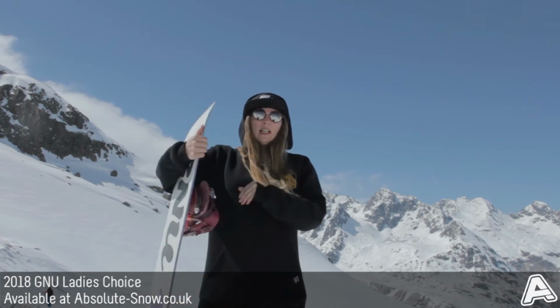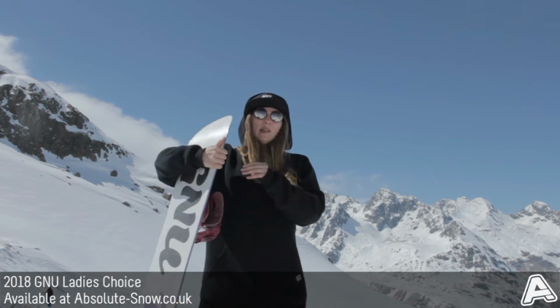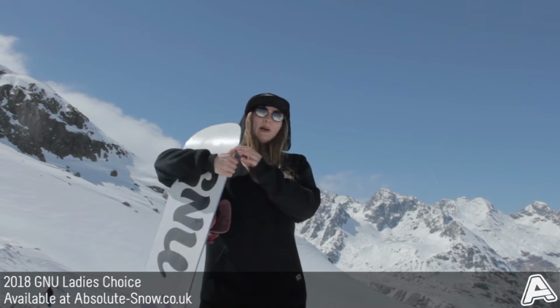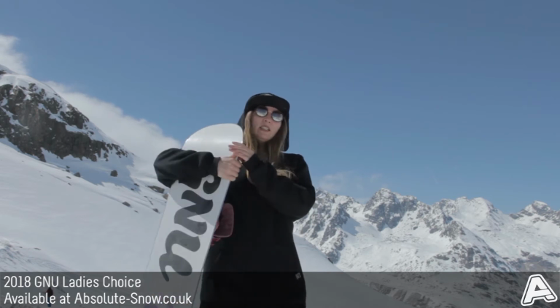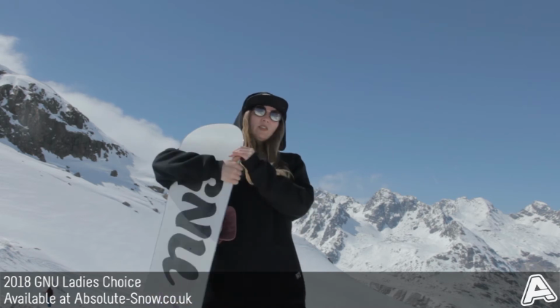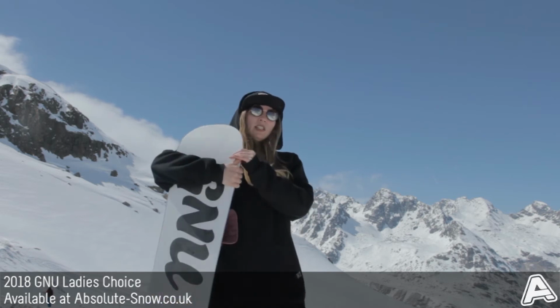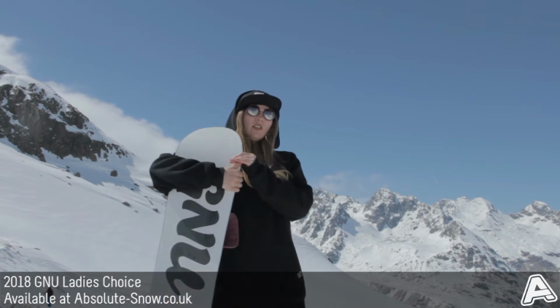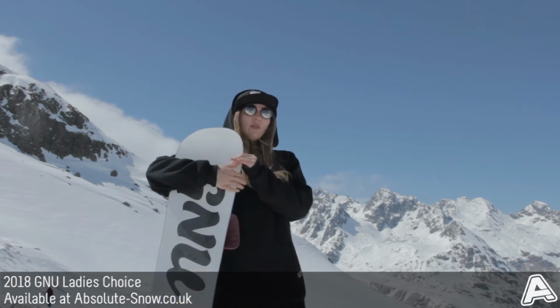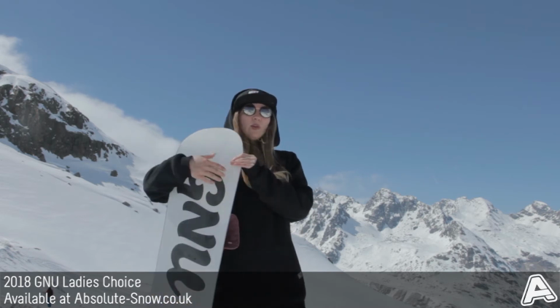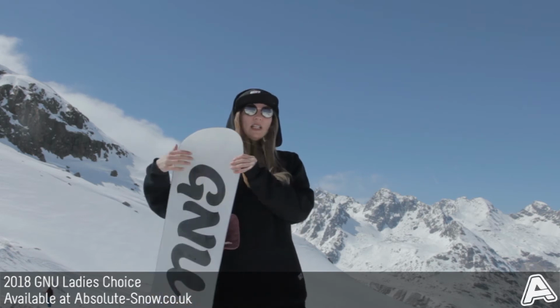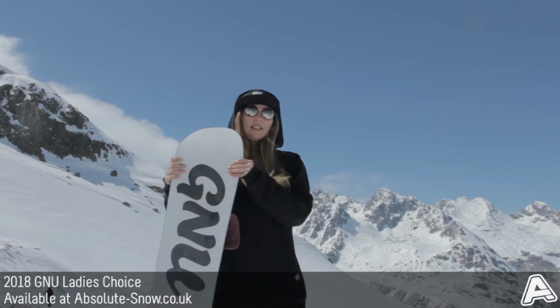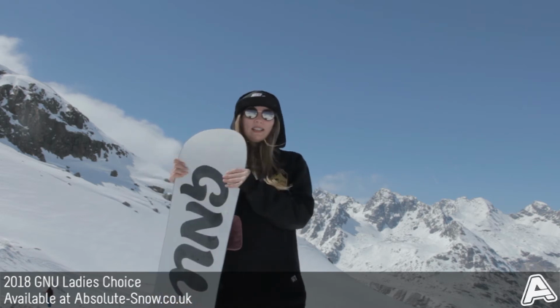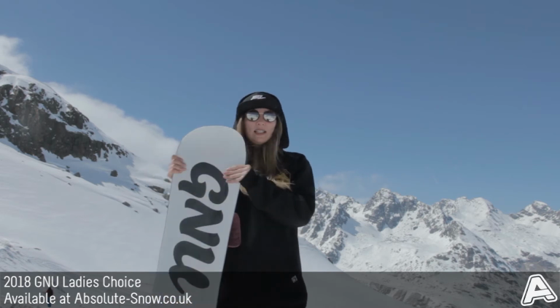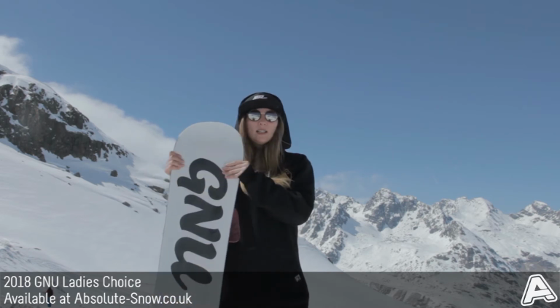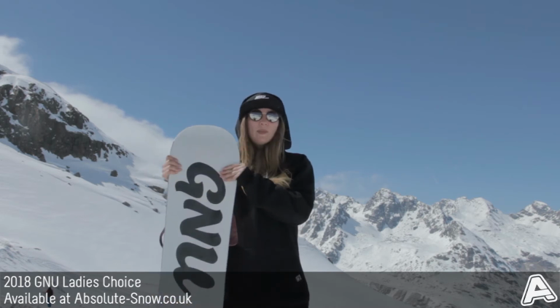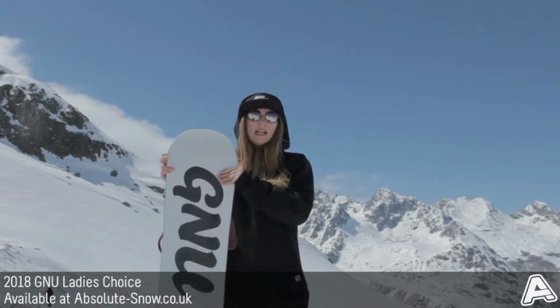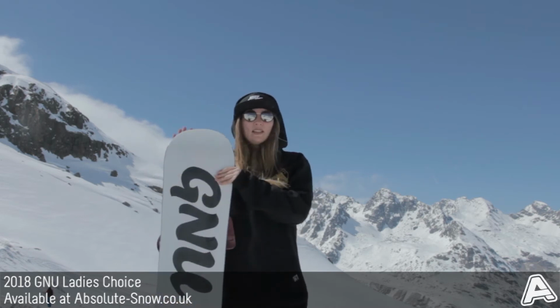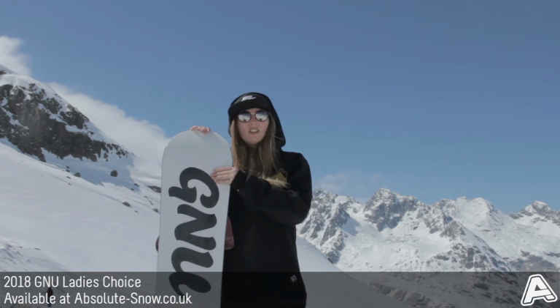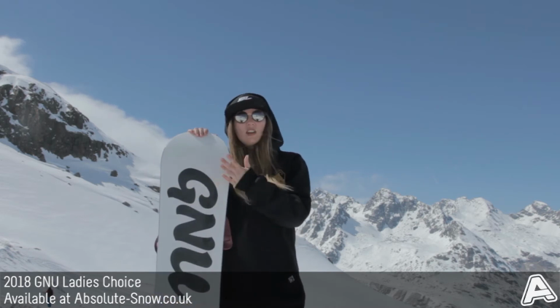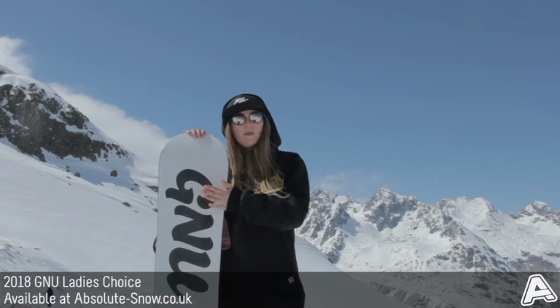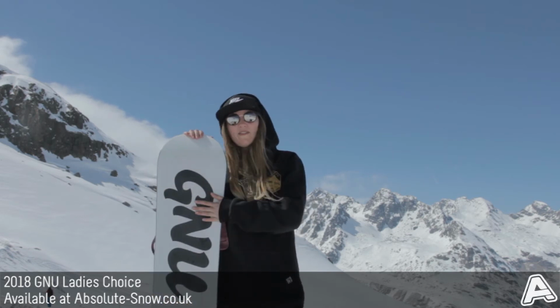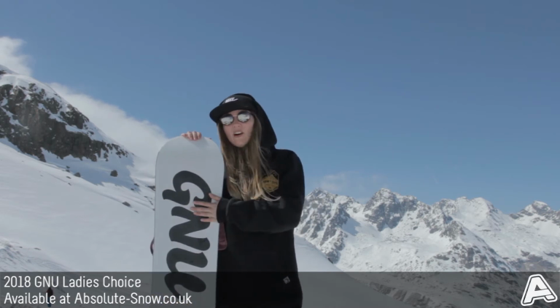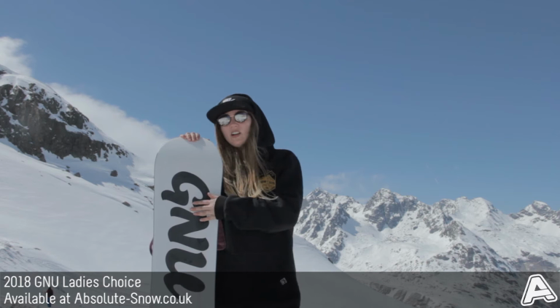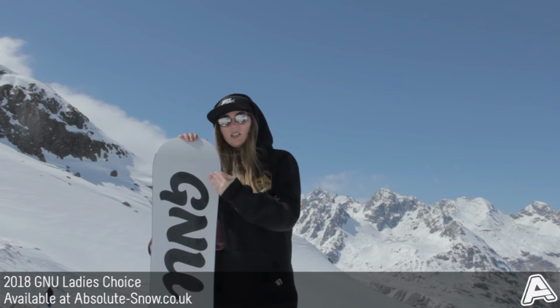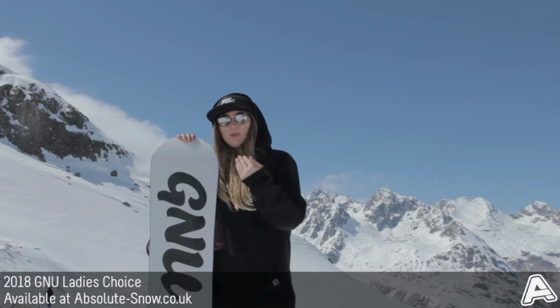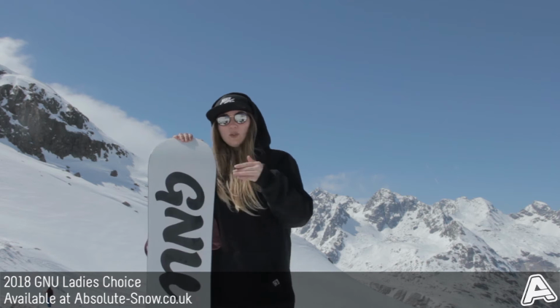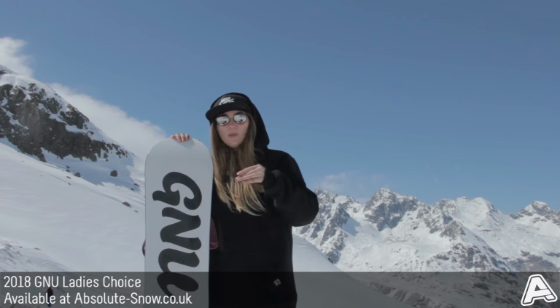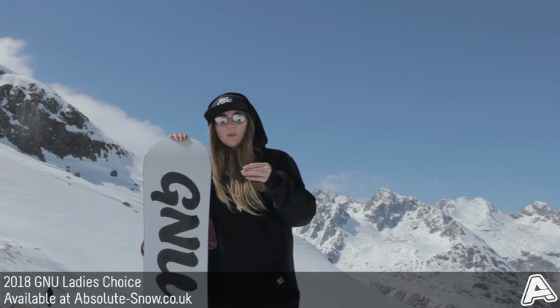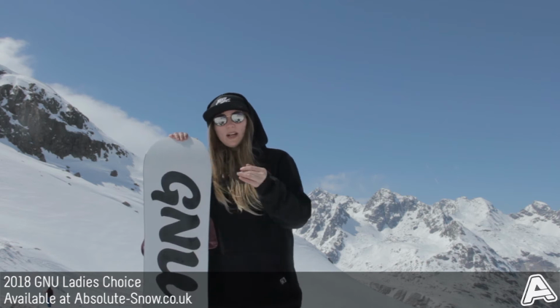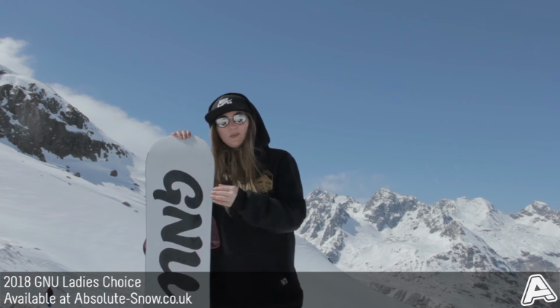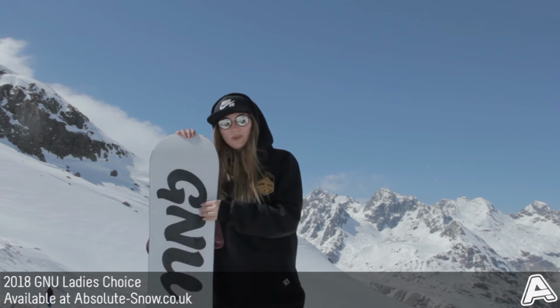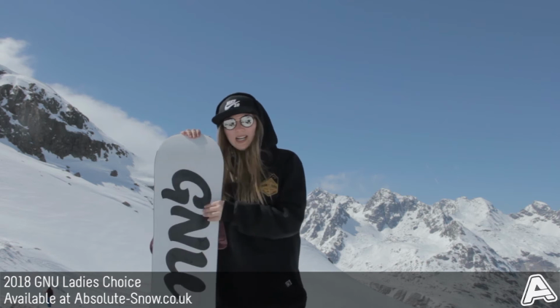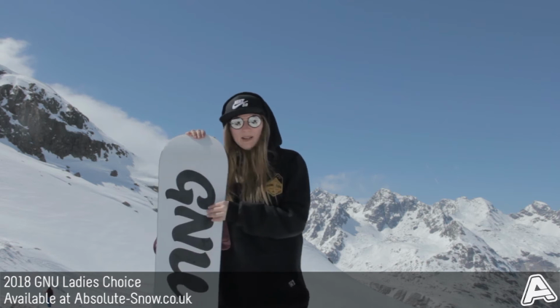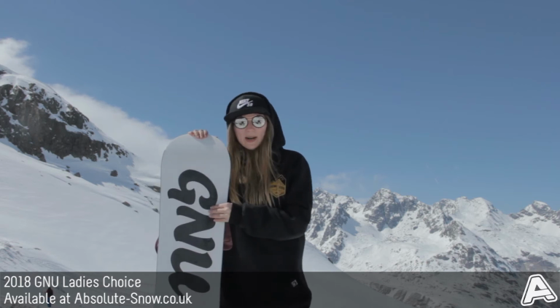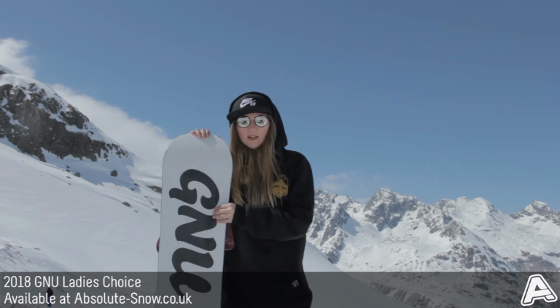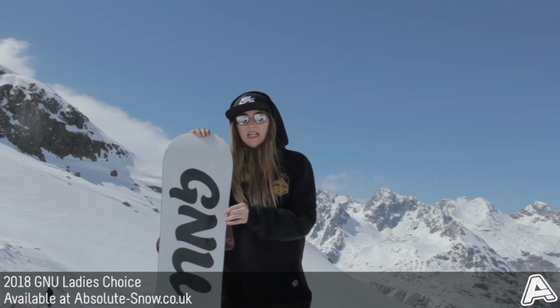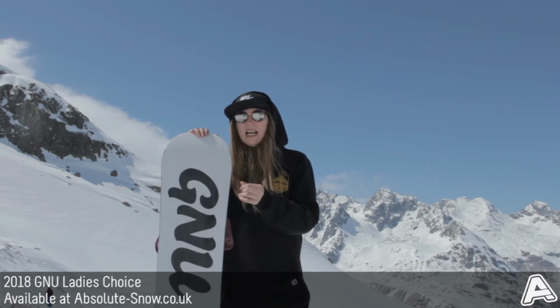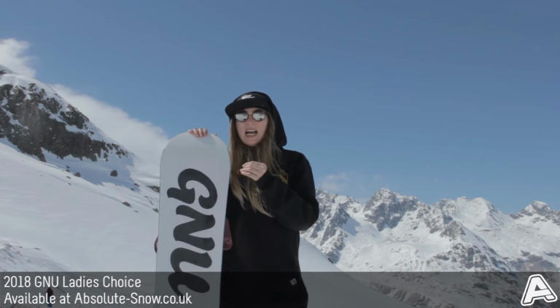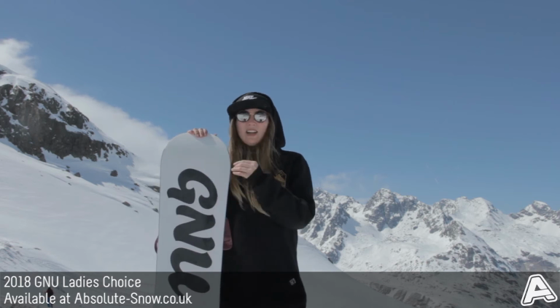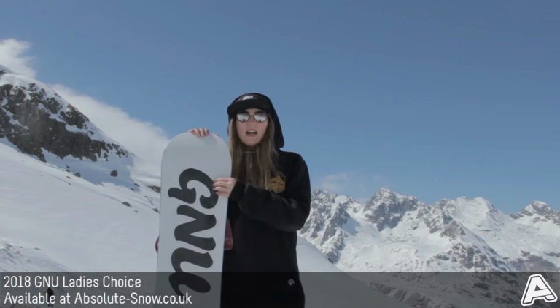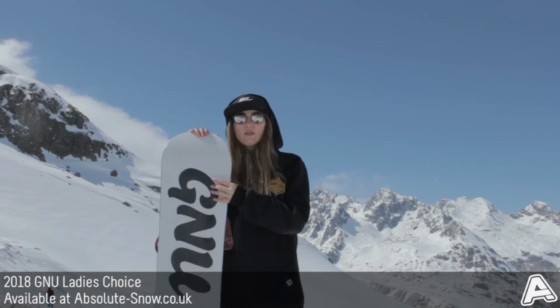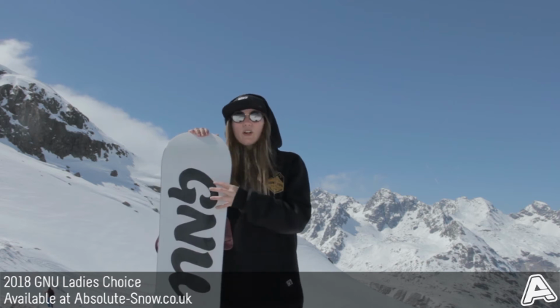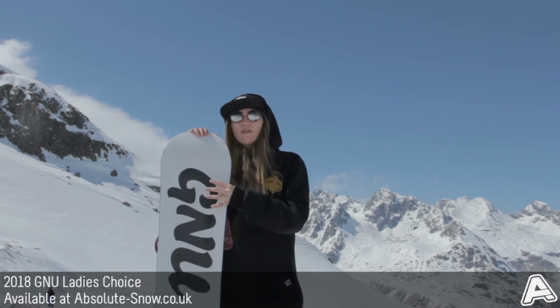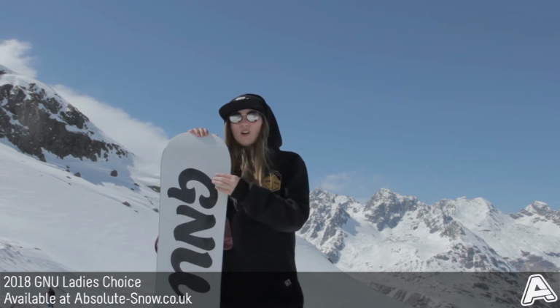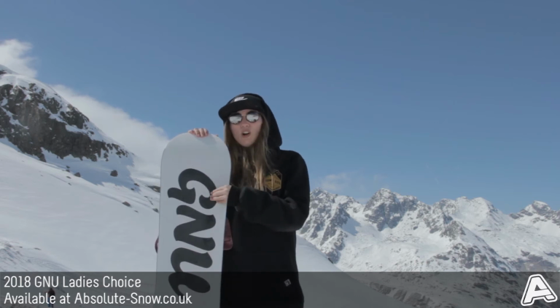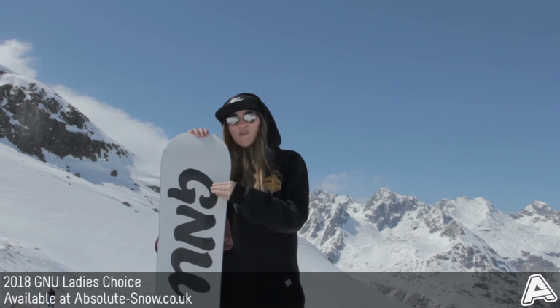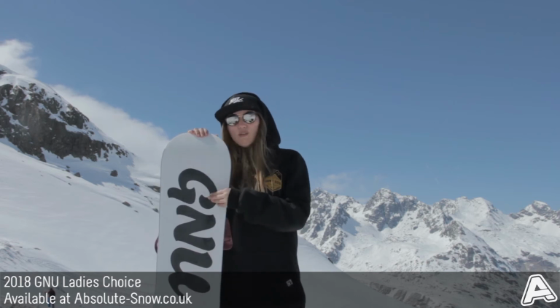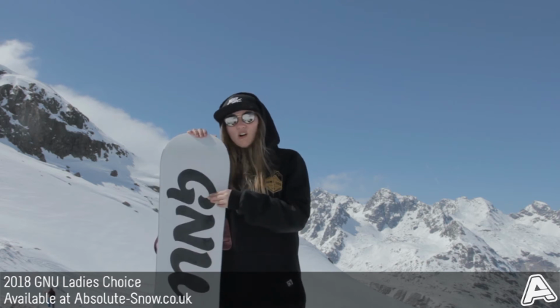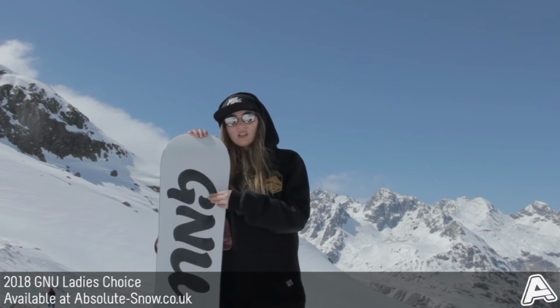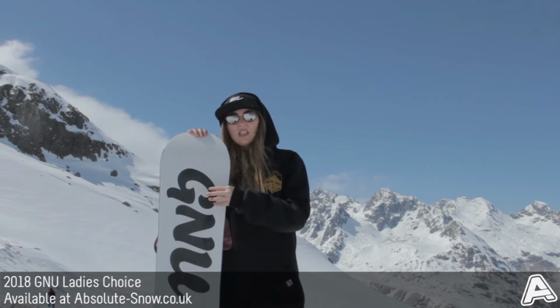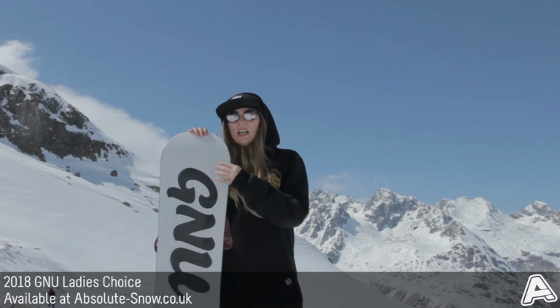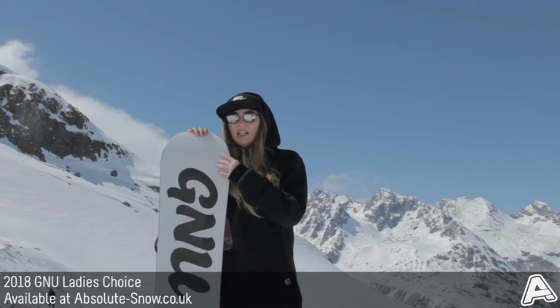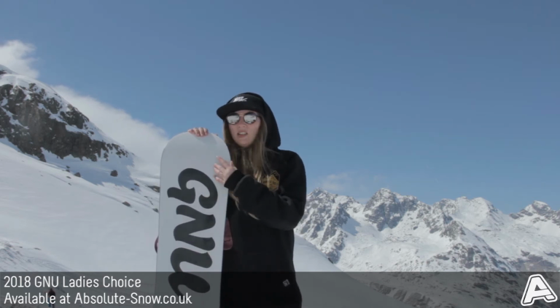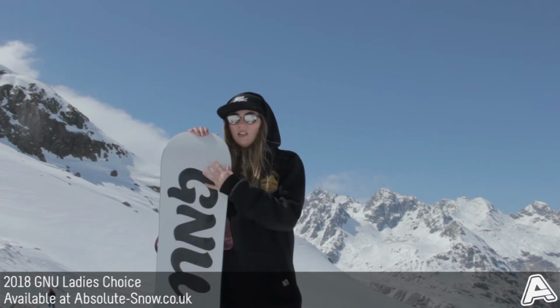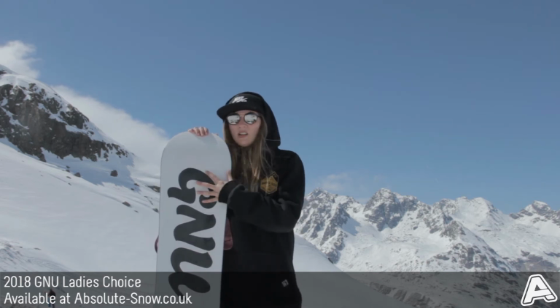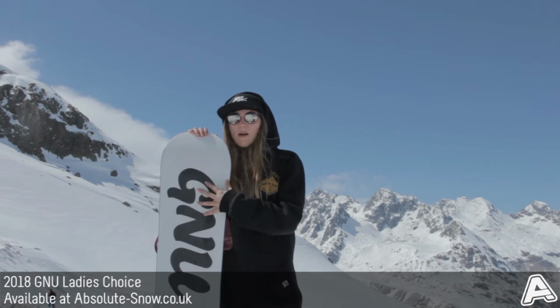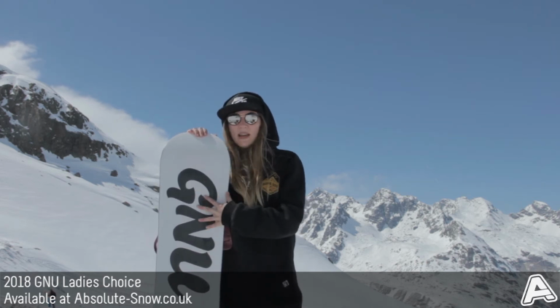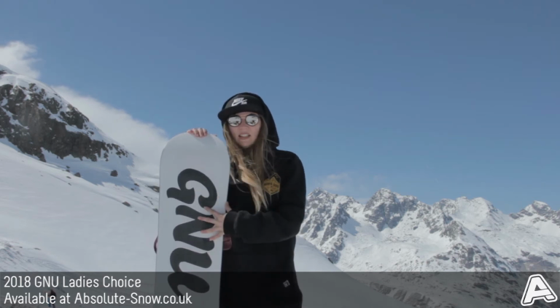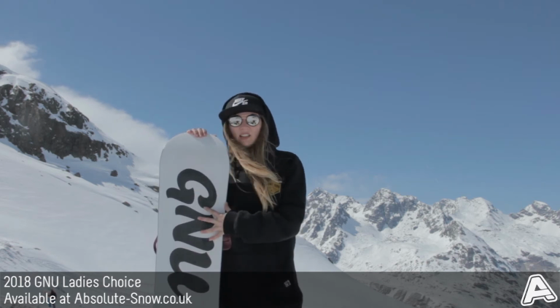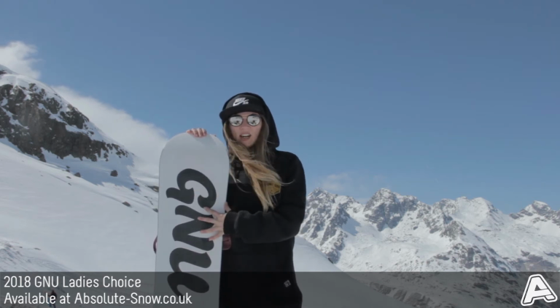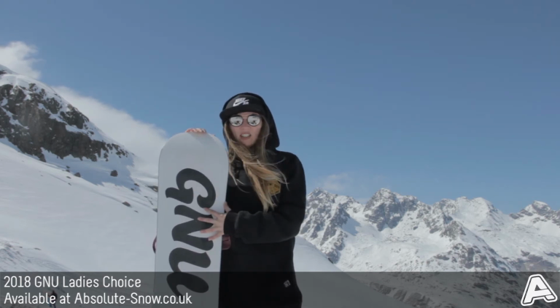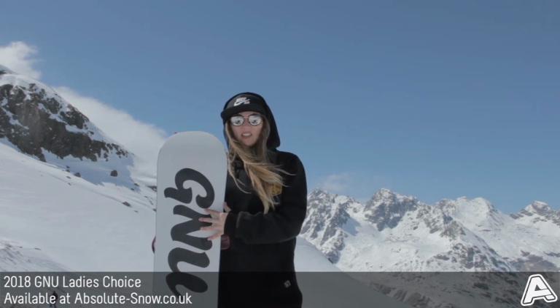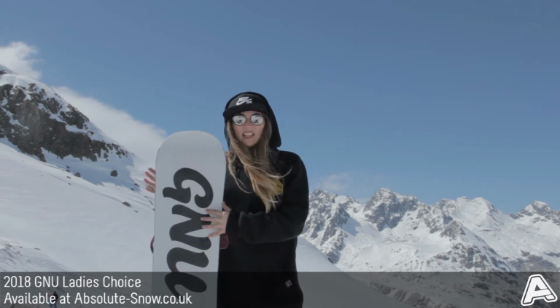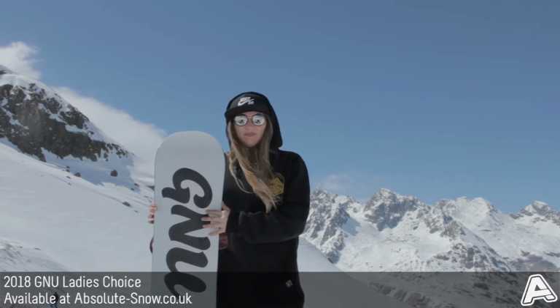The base on this snowboard is a sintered base — super fast, absorbs wax really well, and you'd have to ride over a lot of rocks until you started making scratches in it.